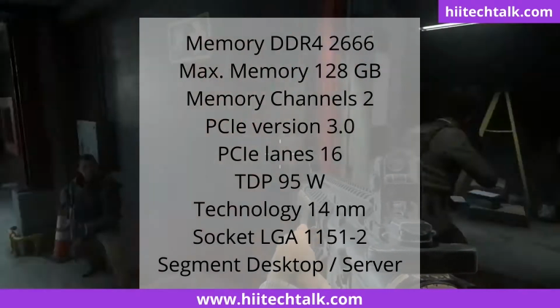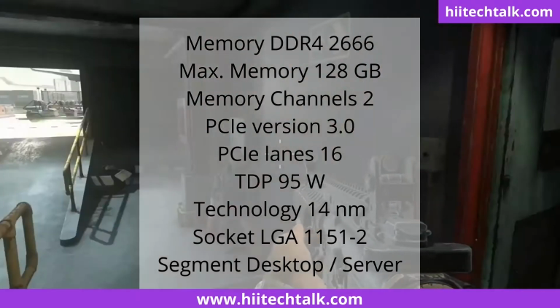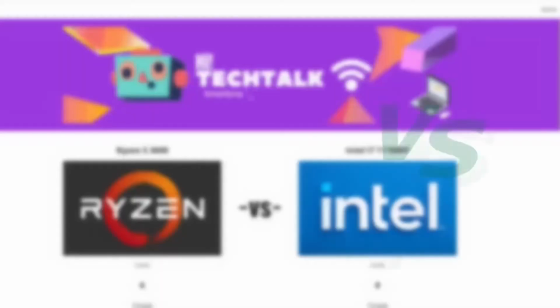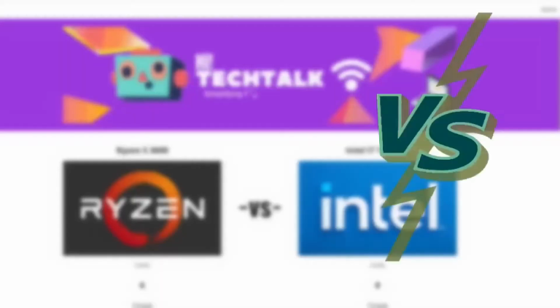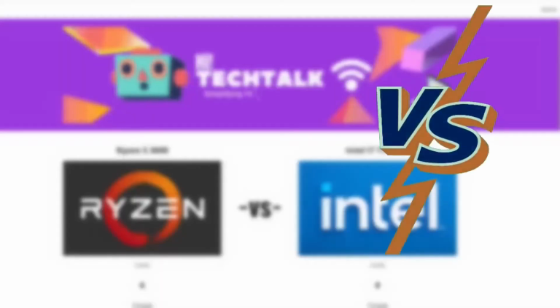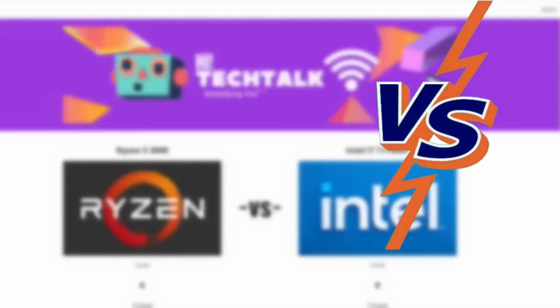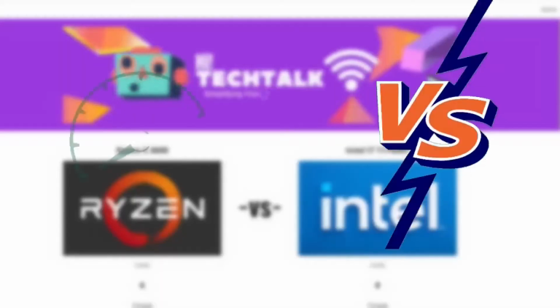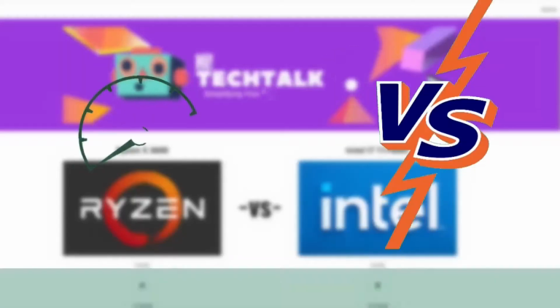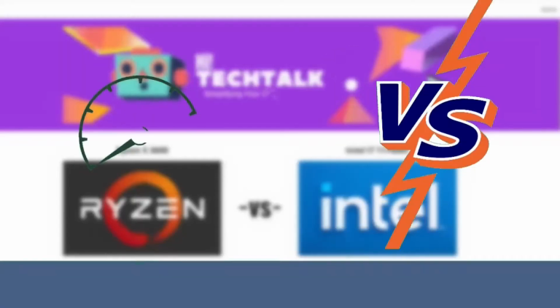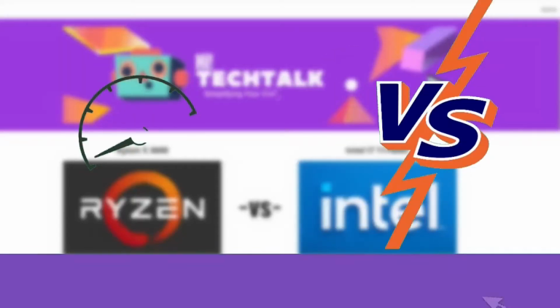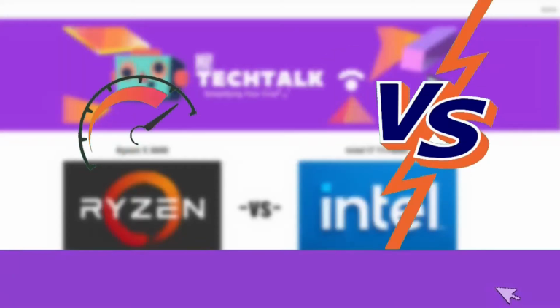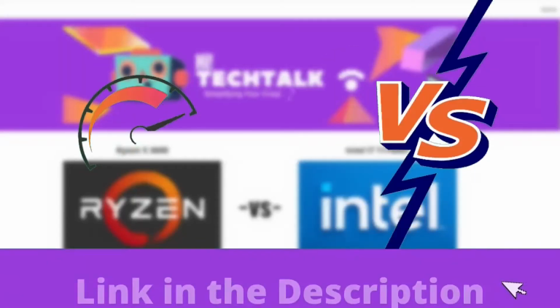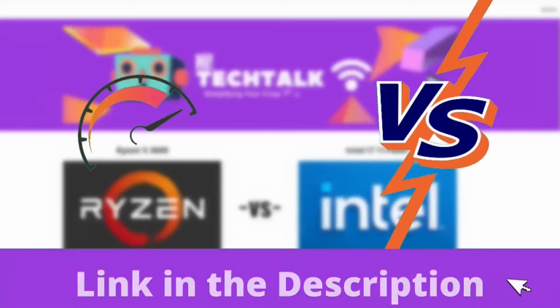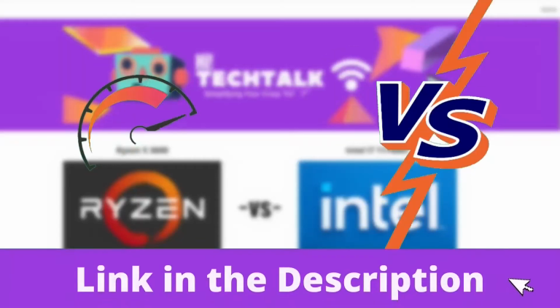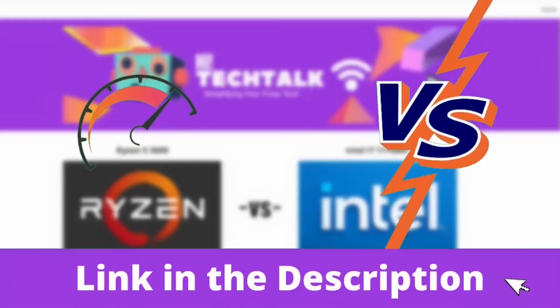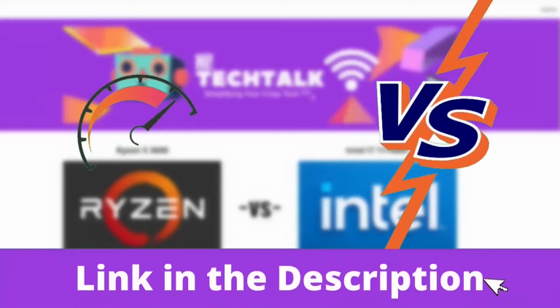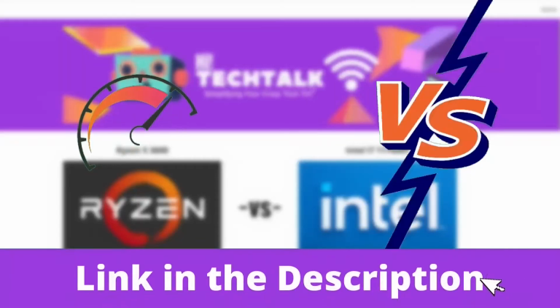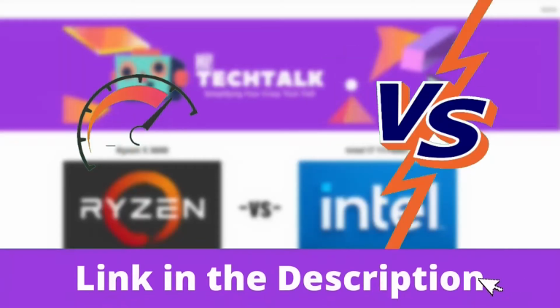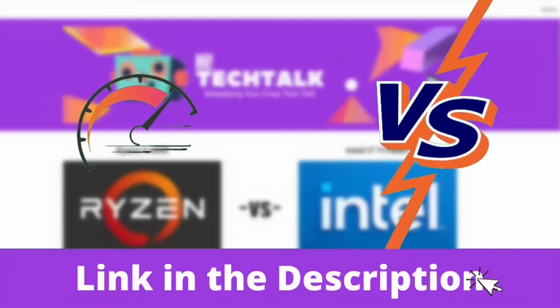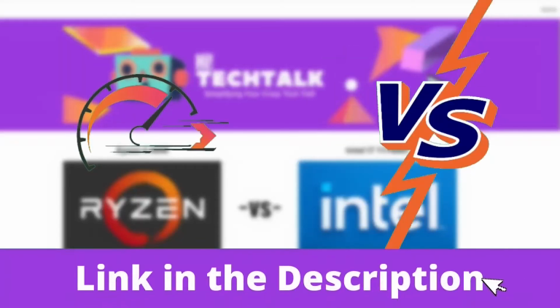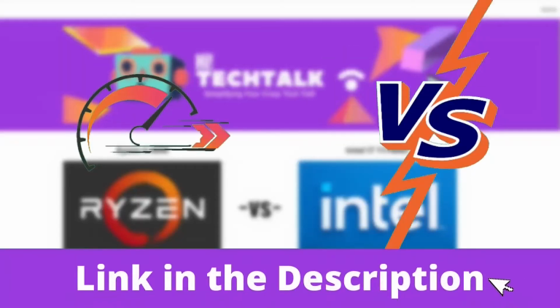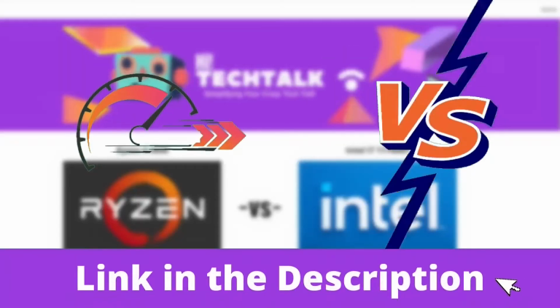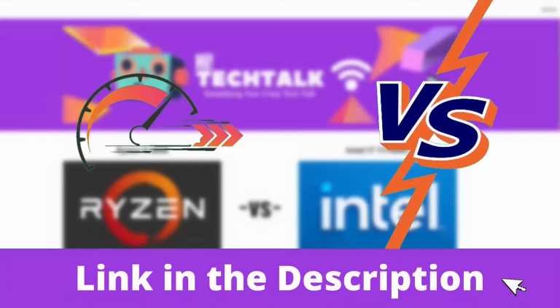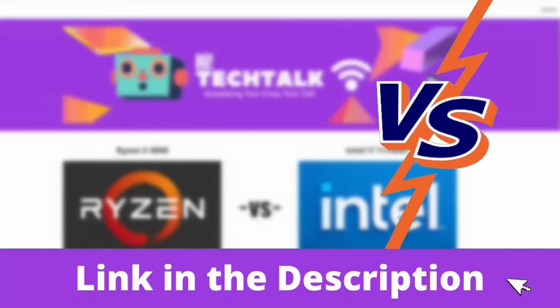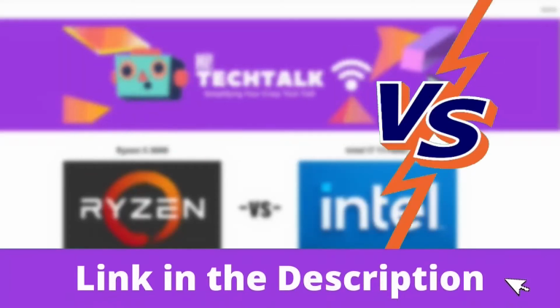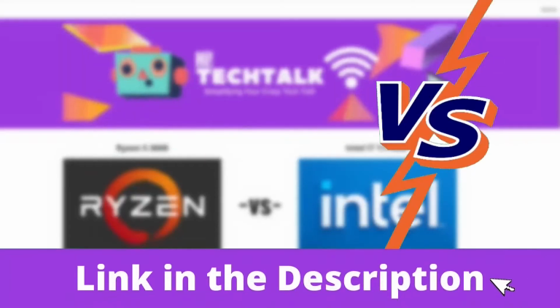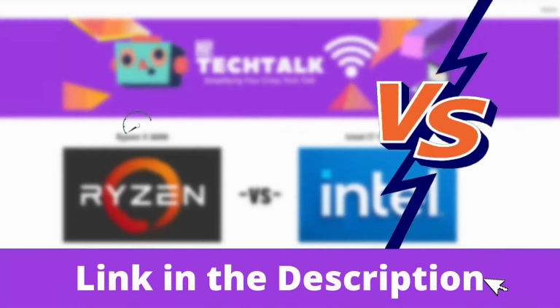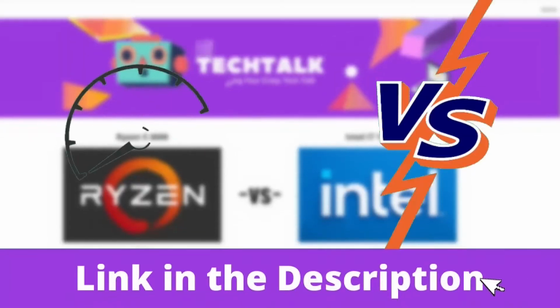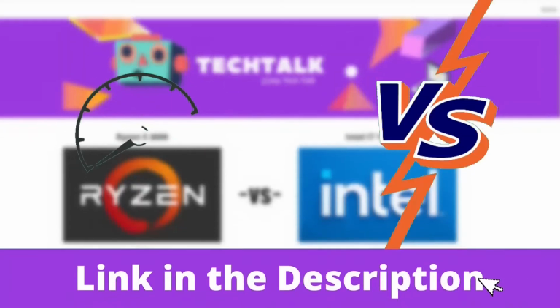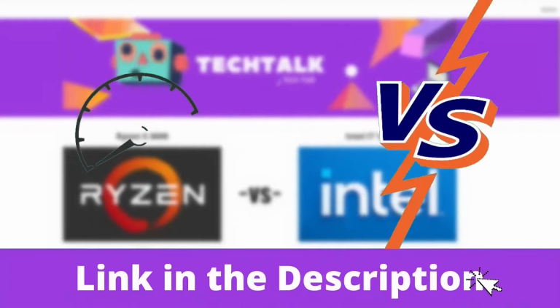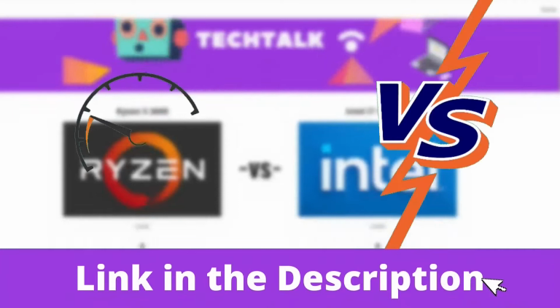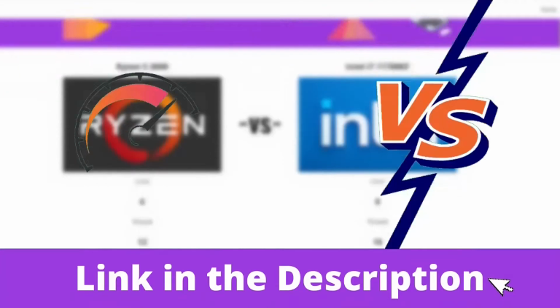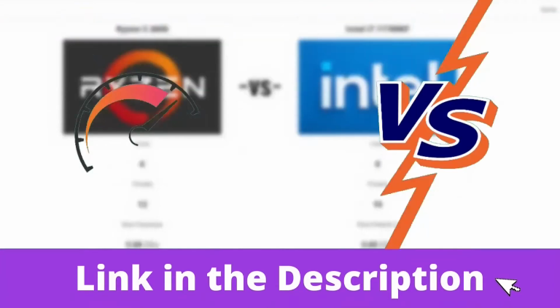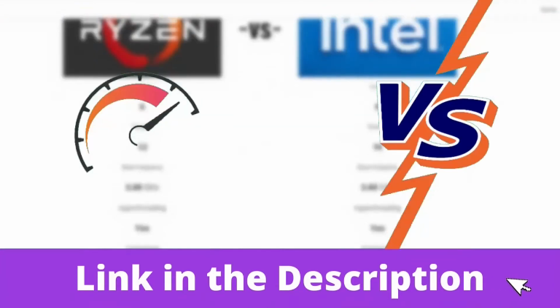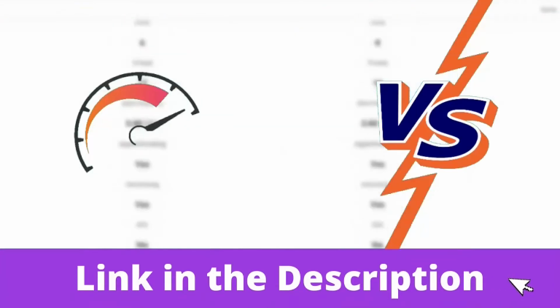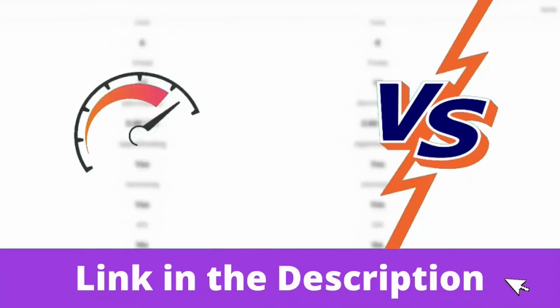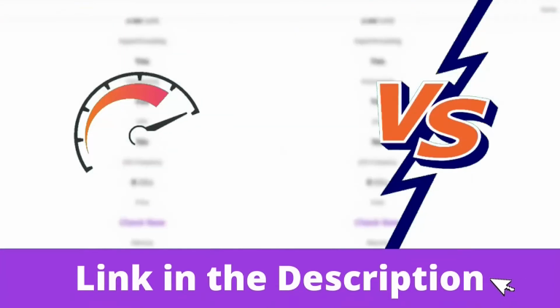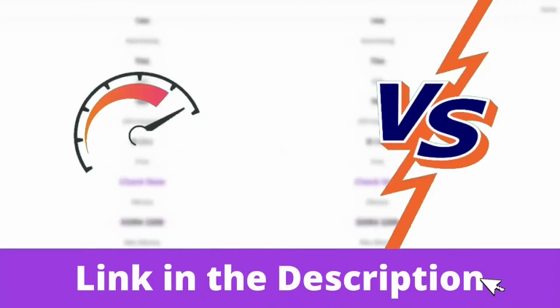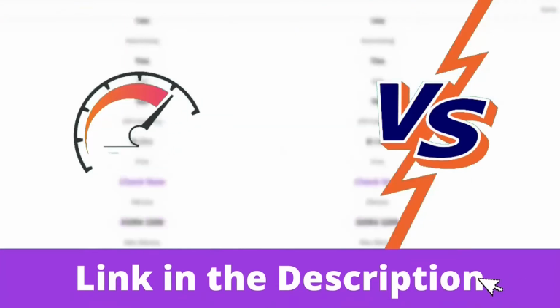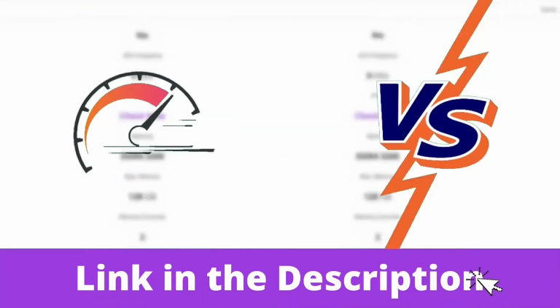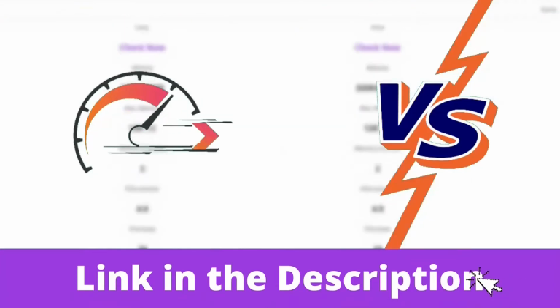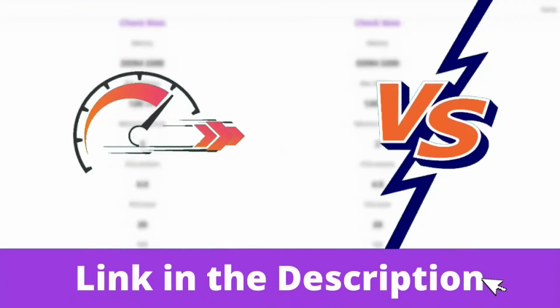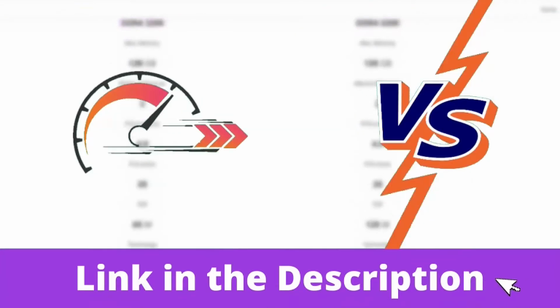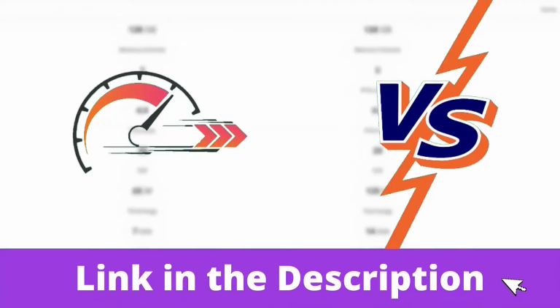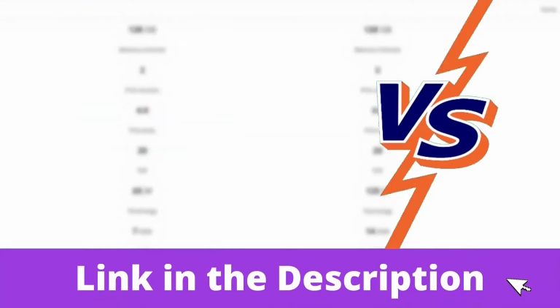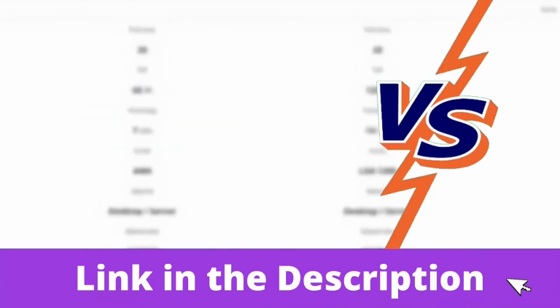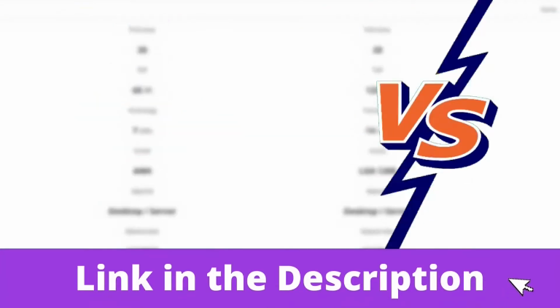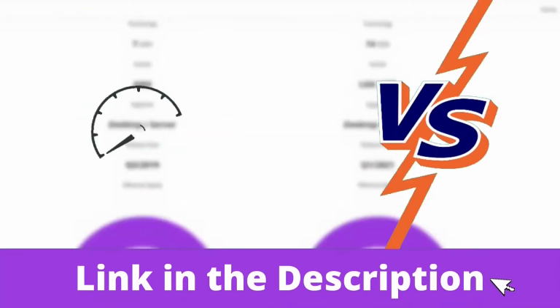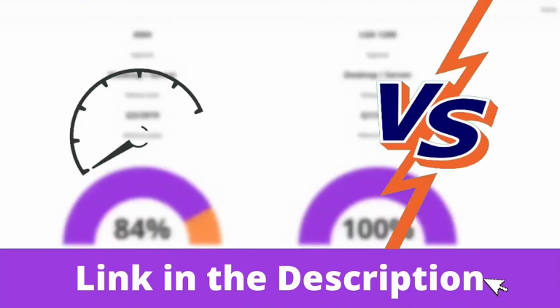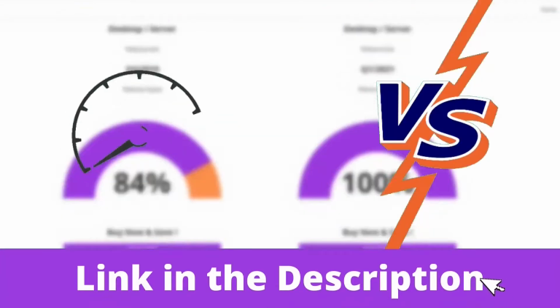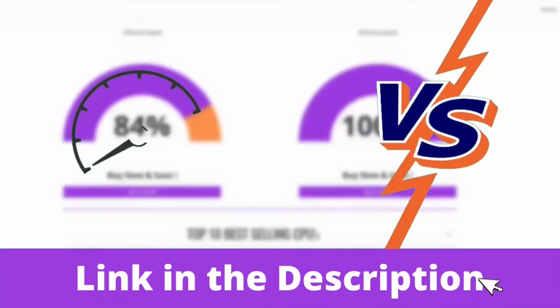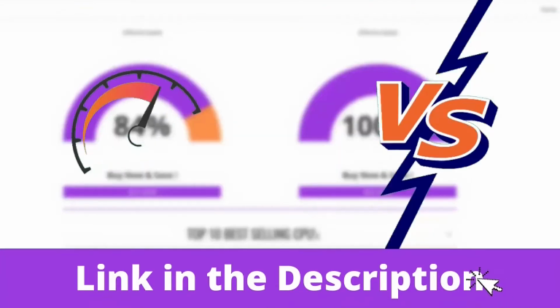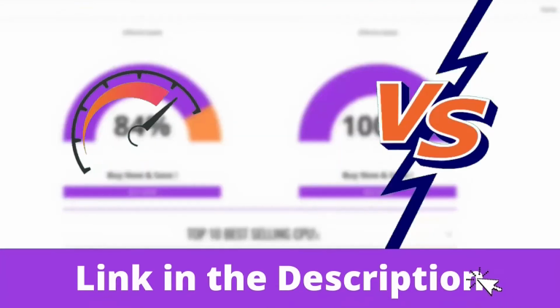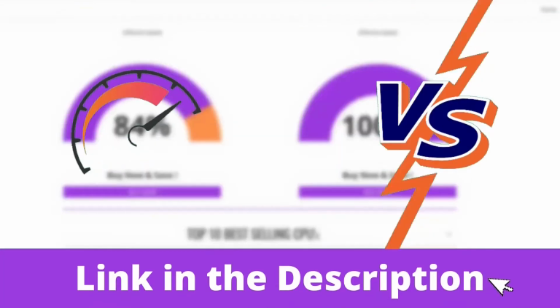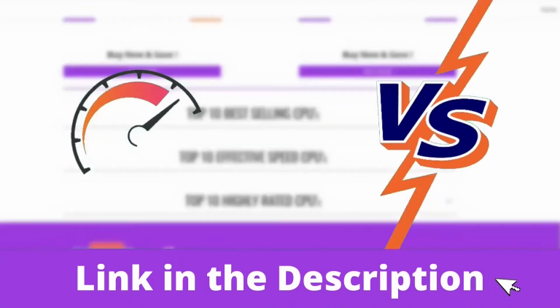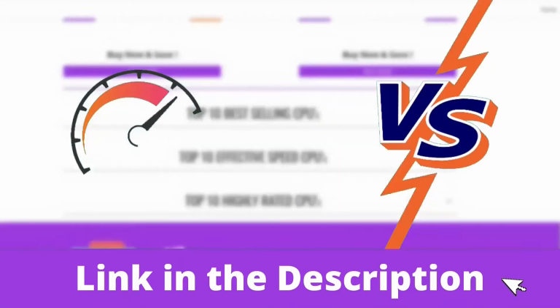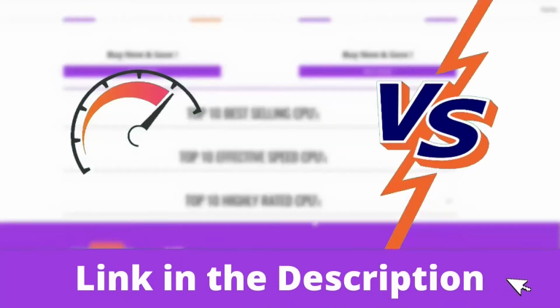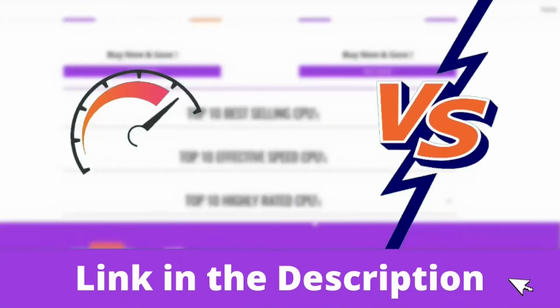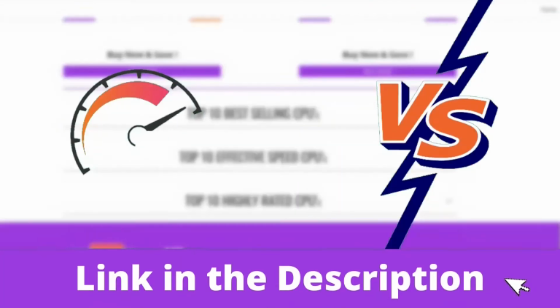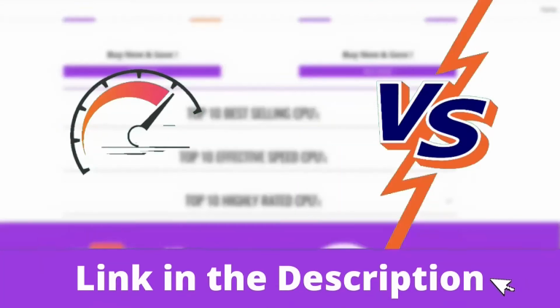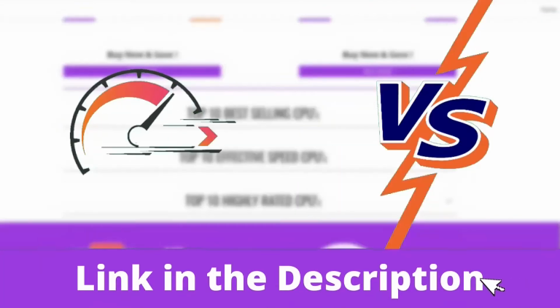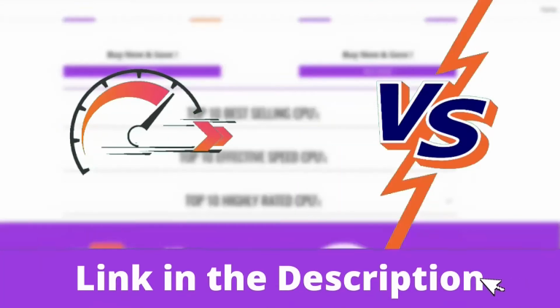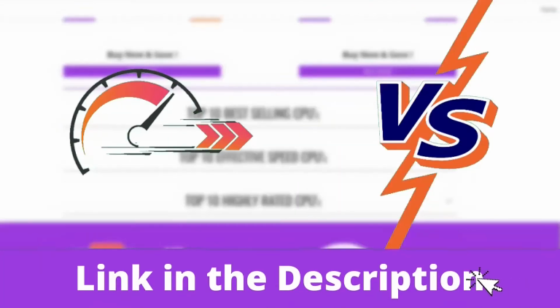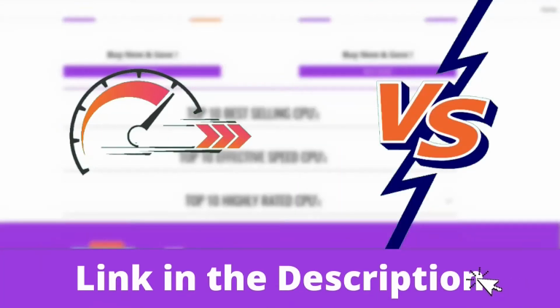For effective speed and head-to-head comparison, visit my site hightechtalk.com — link will be given in the description for your help.